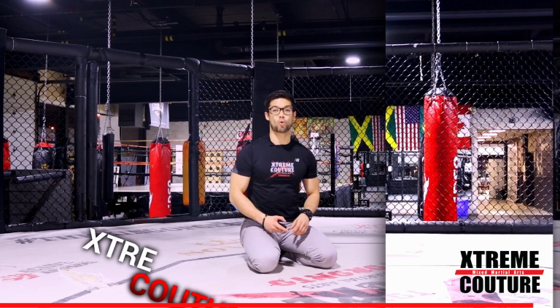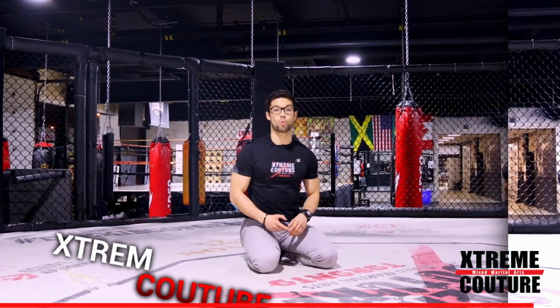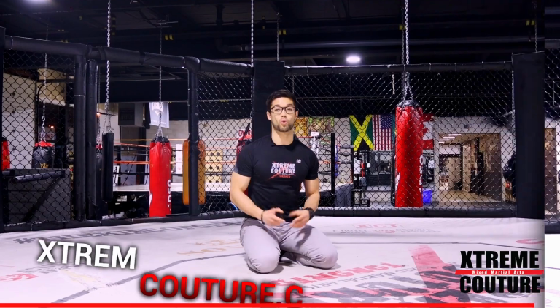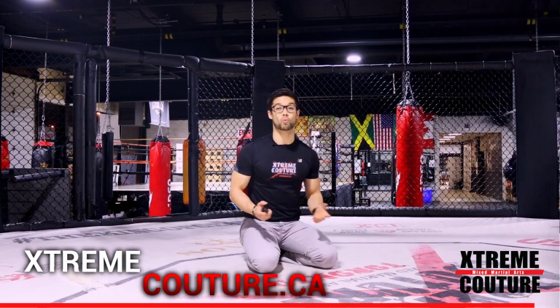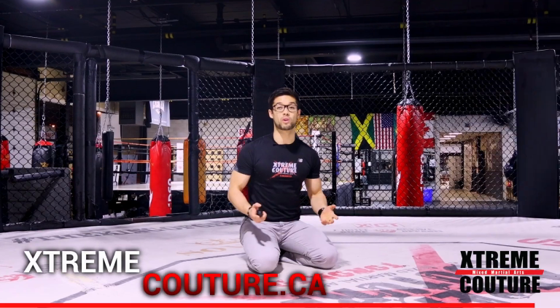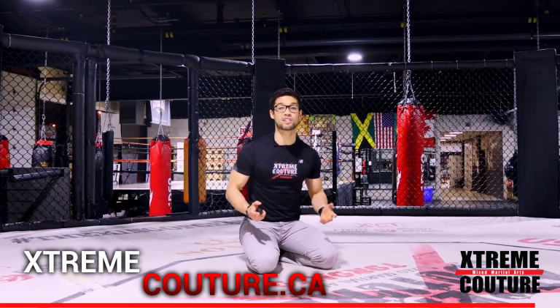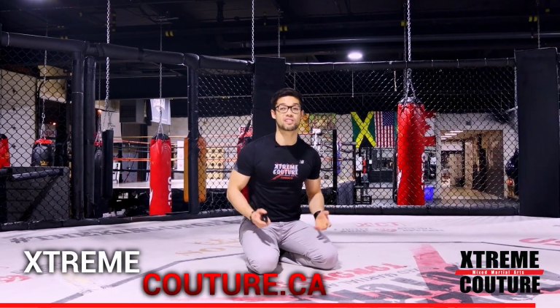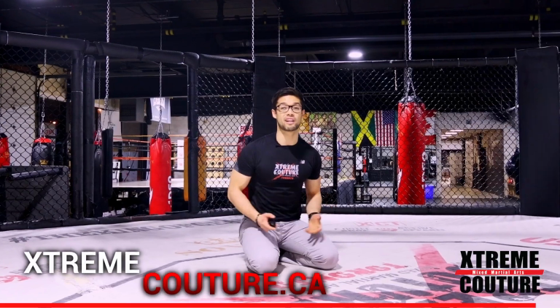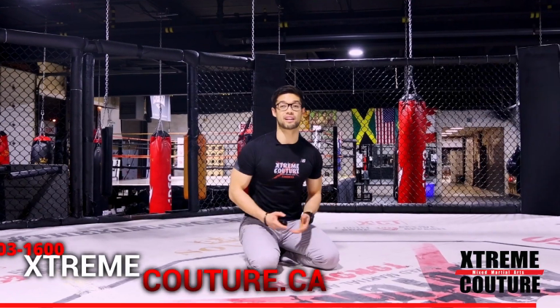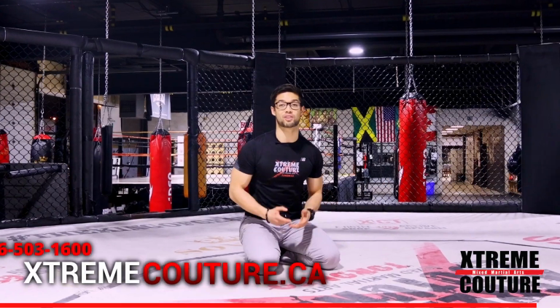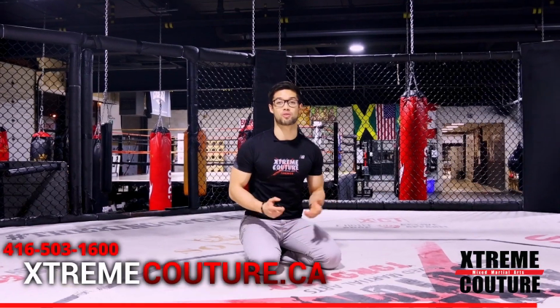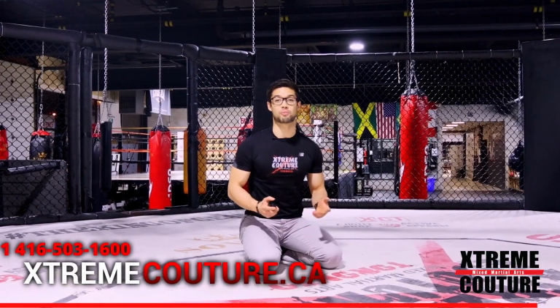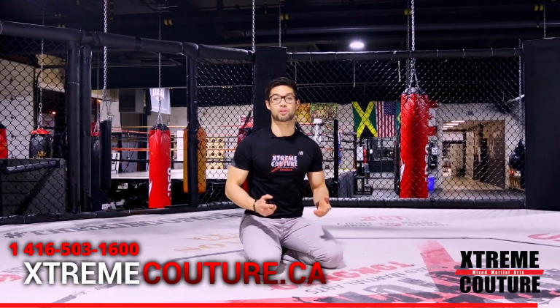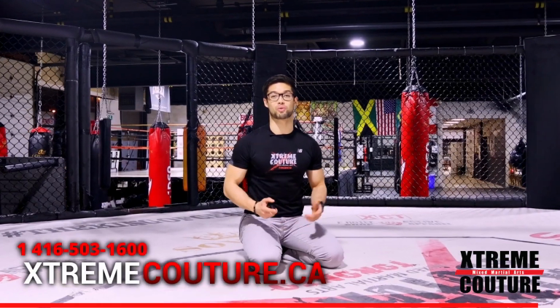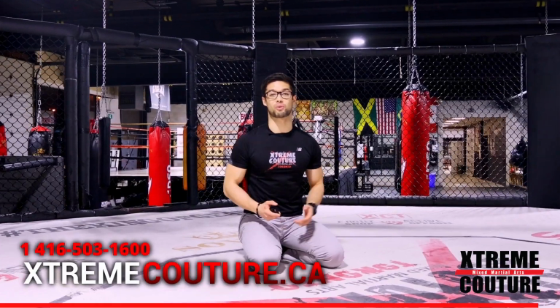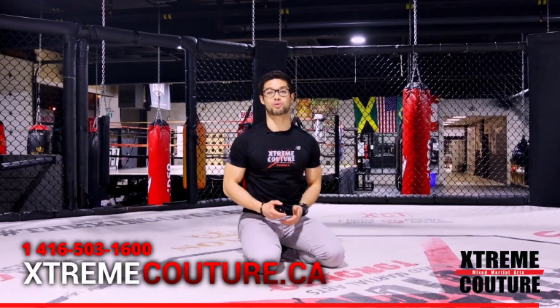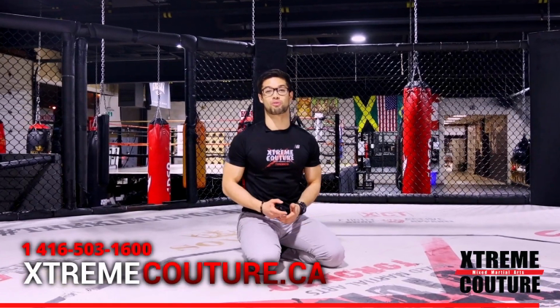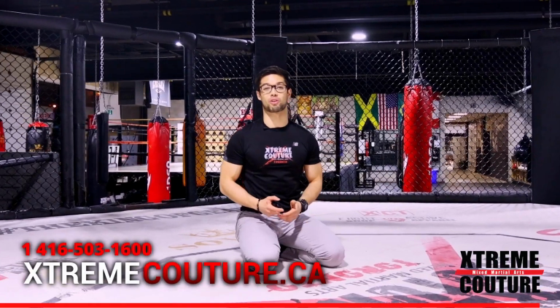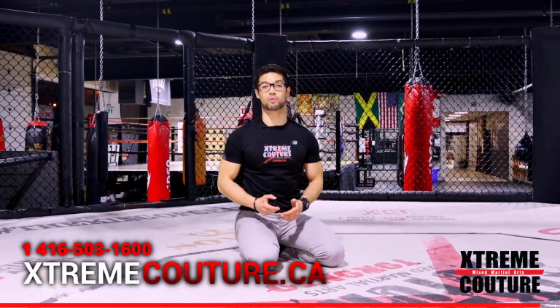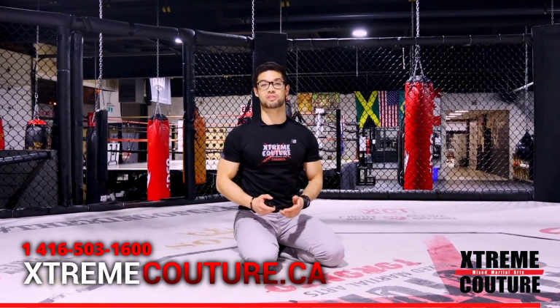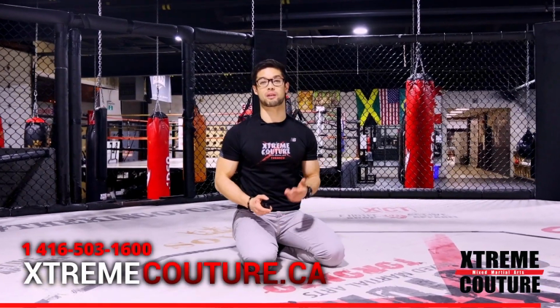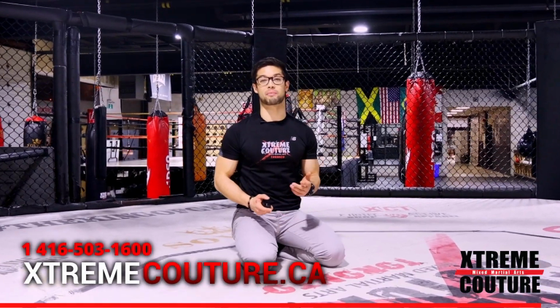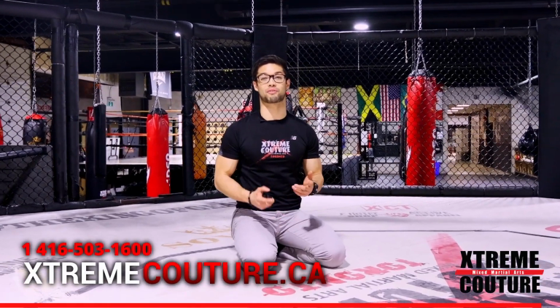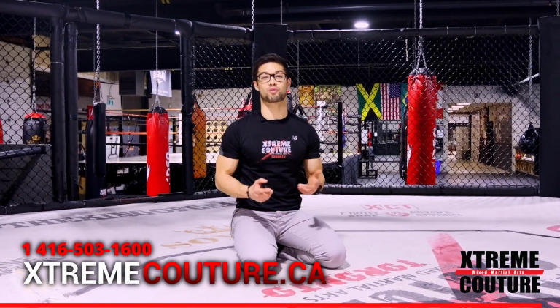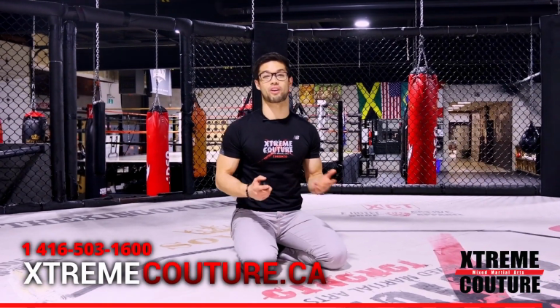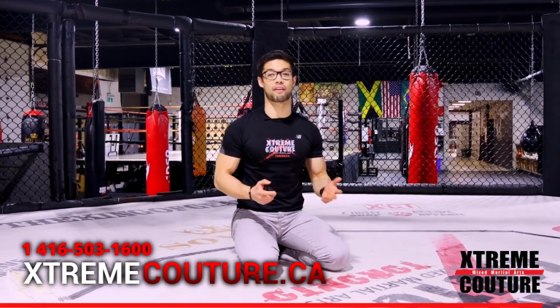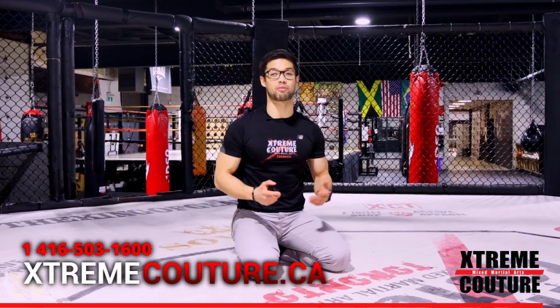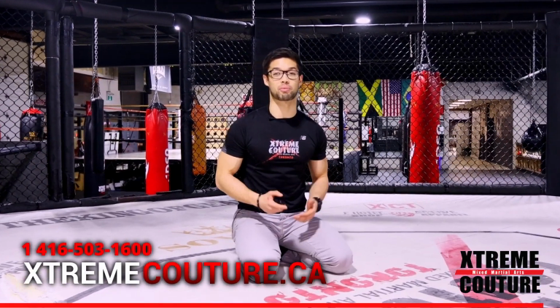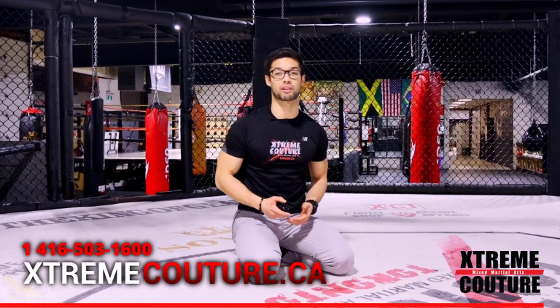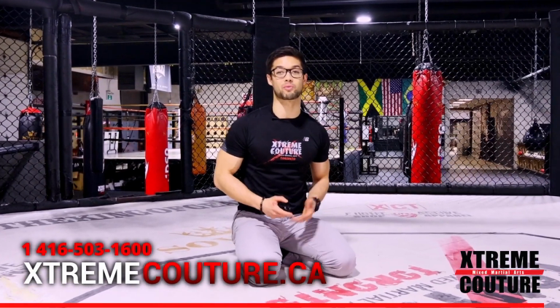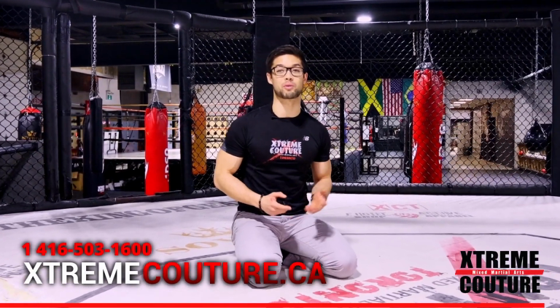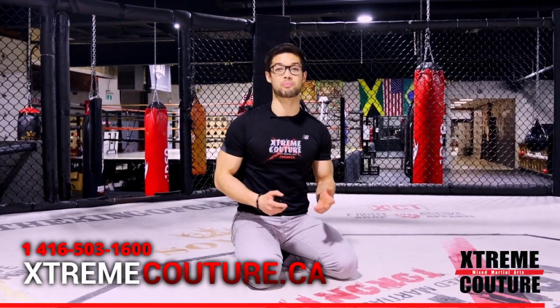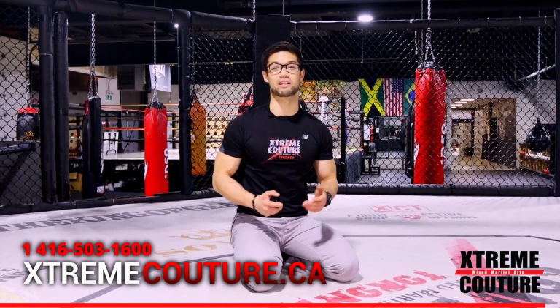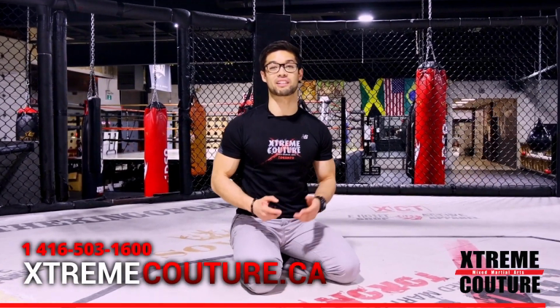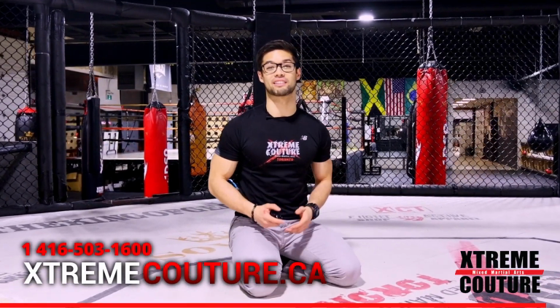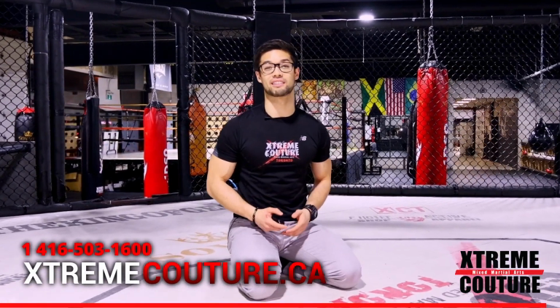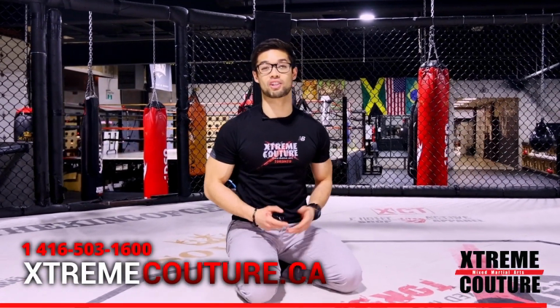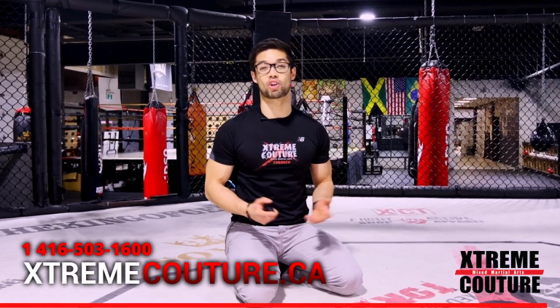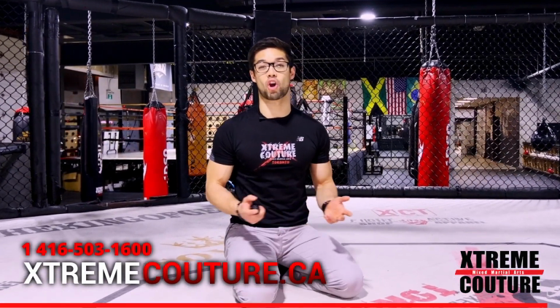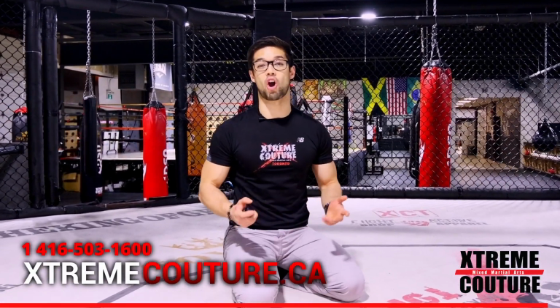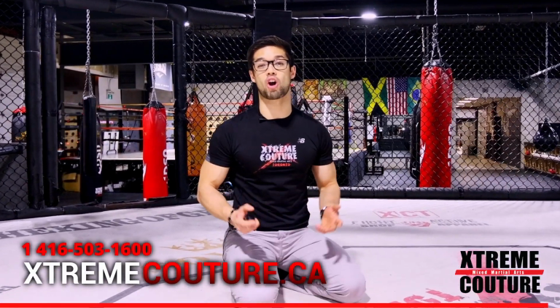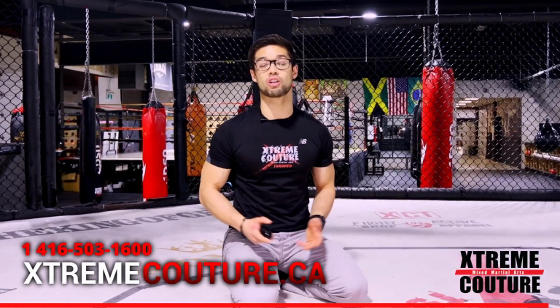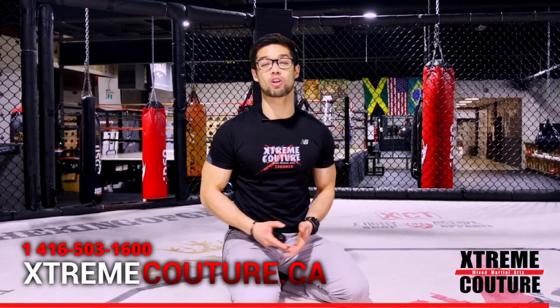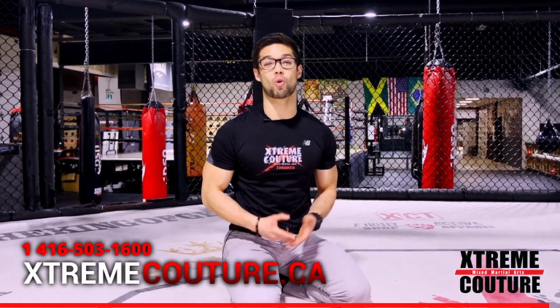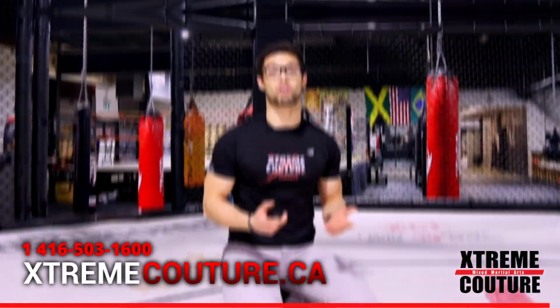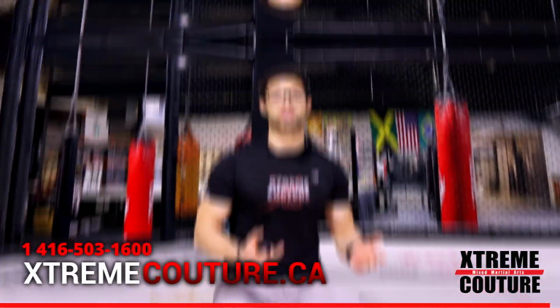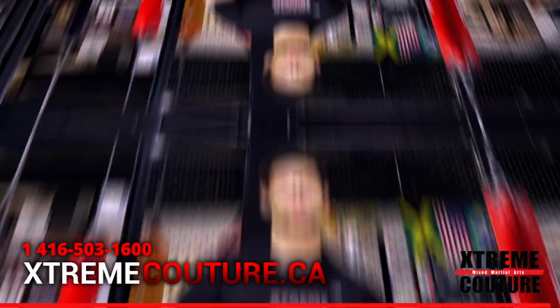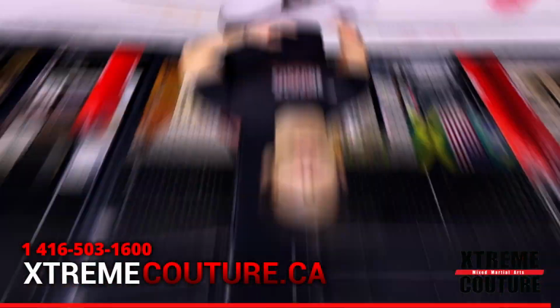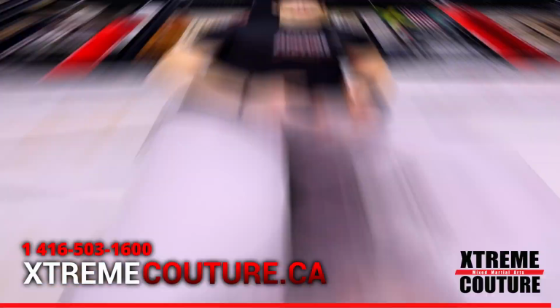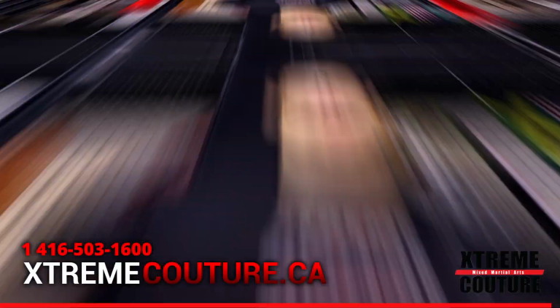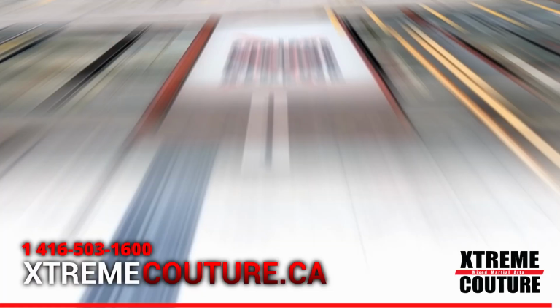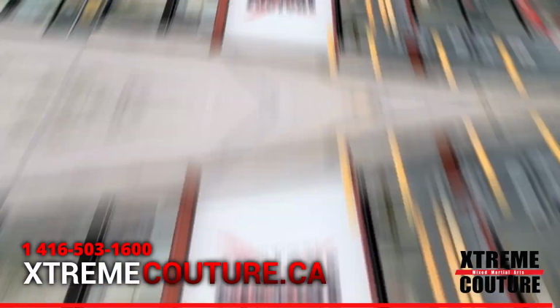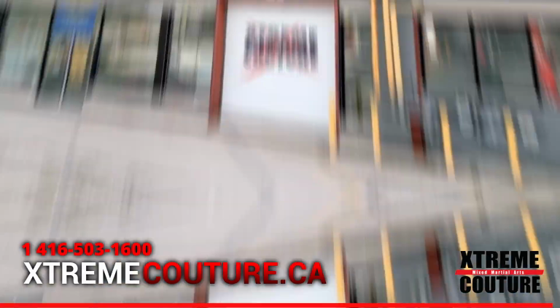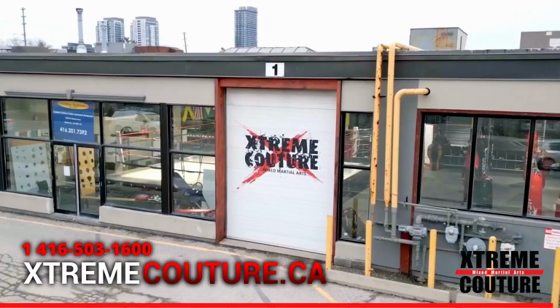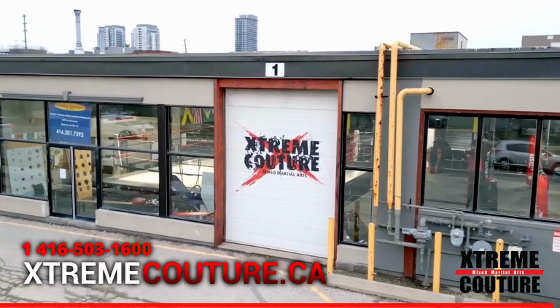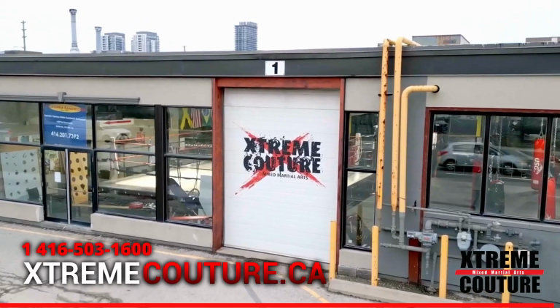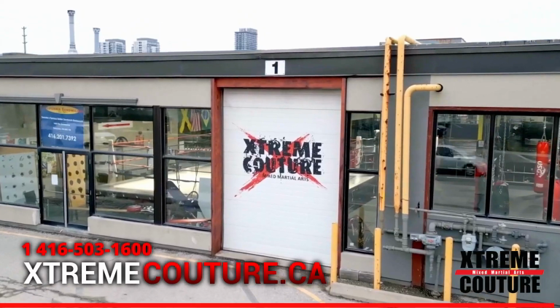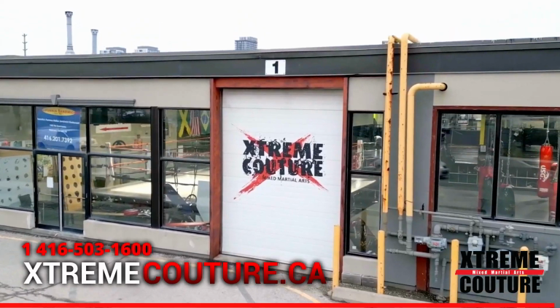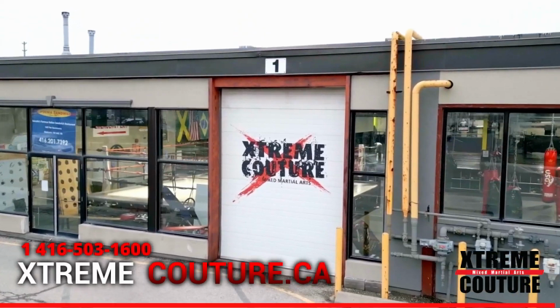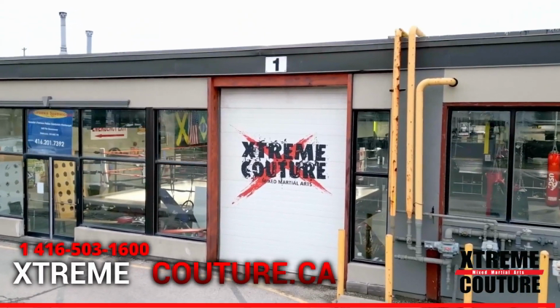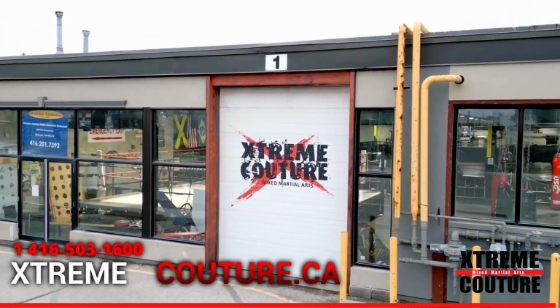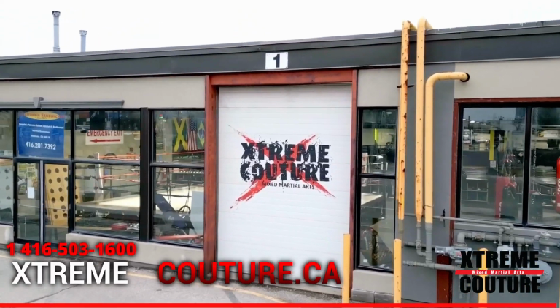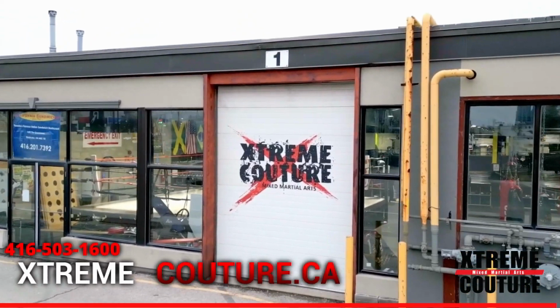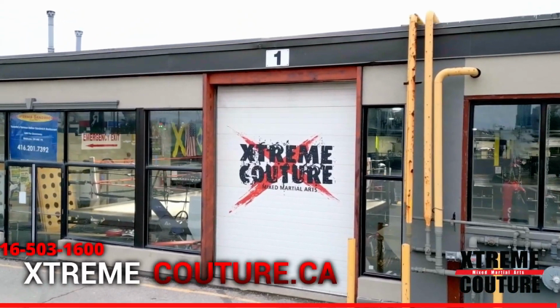When we say Xtreme Couture Toronto has something for everybody, we mean it. Call or email us to book your tour and see for yourself.